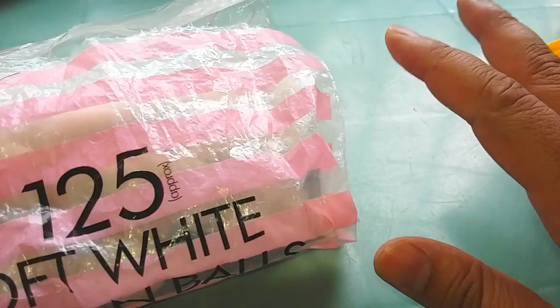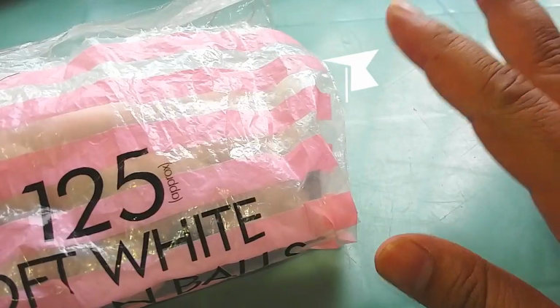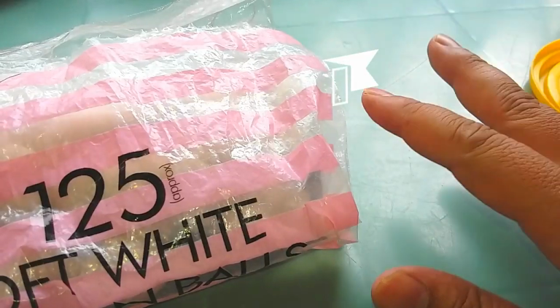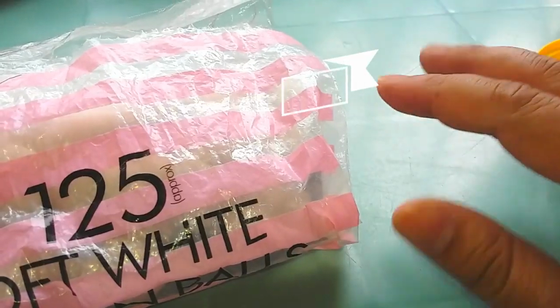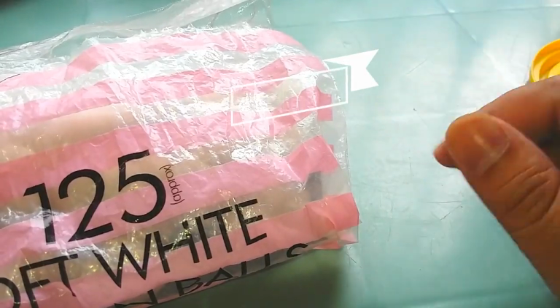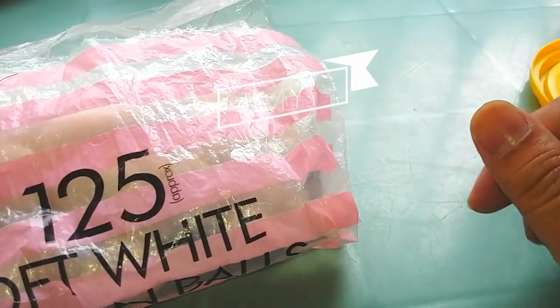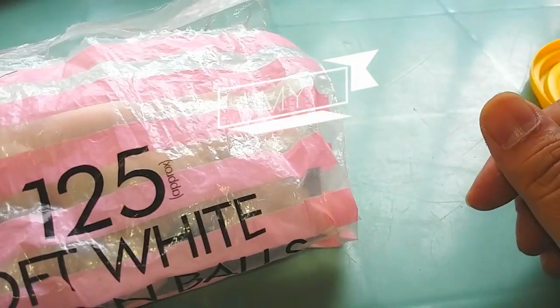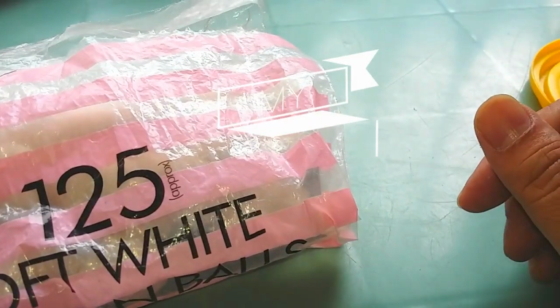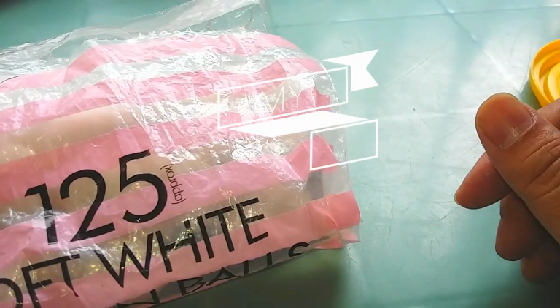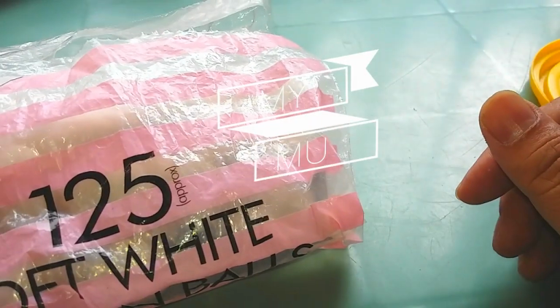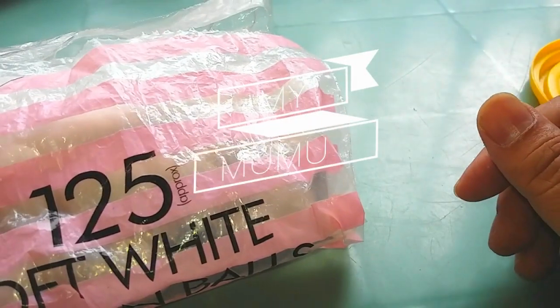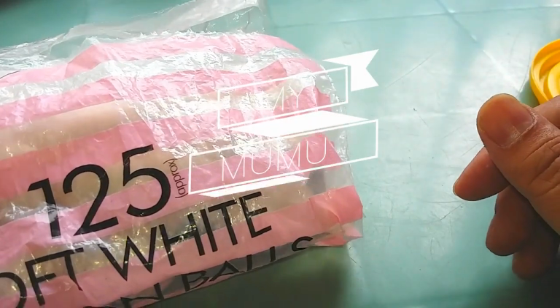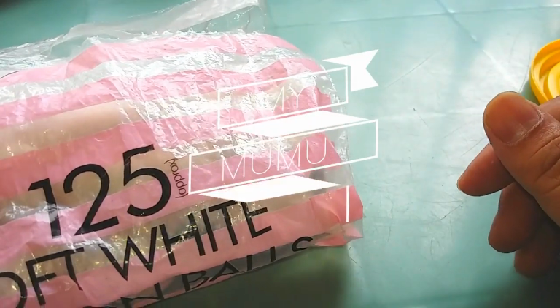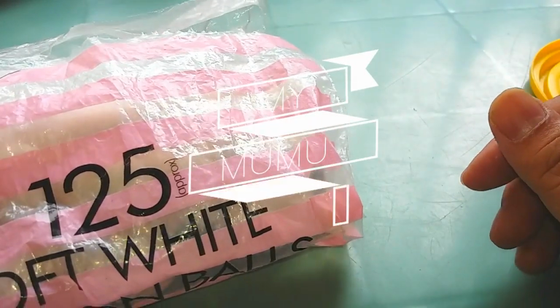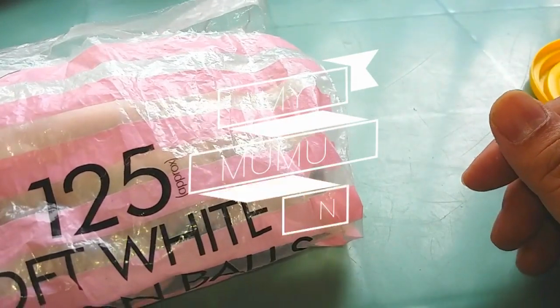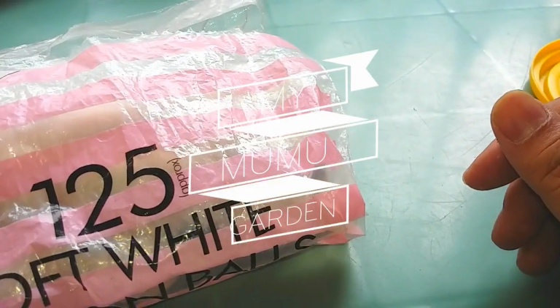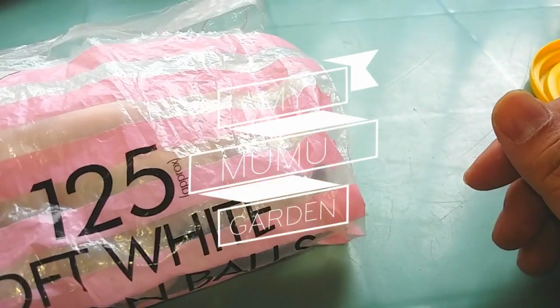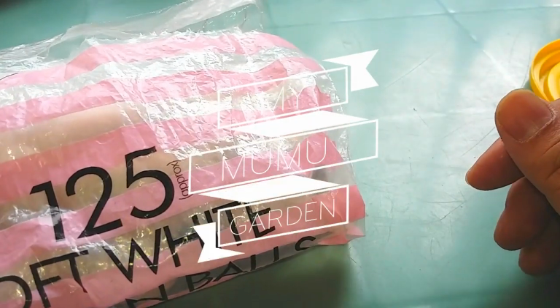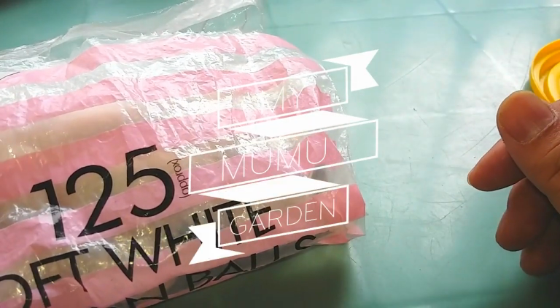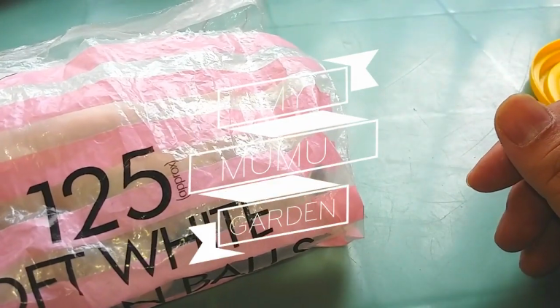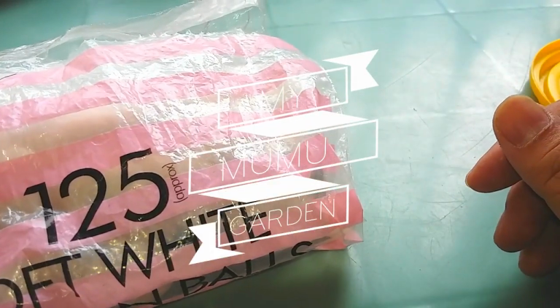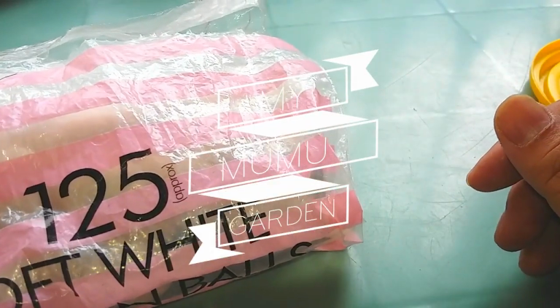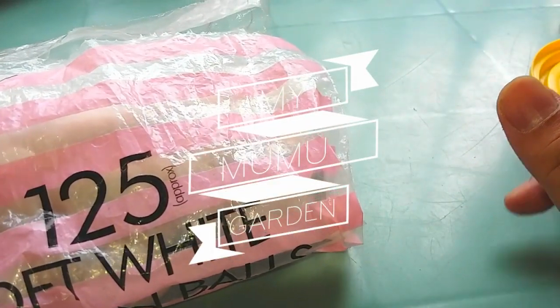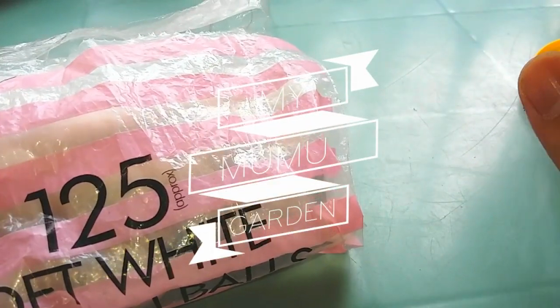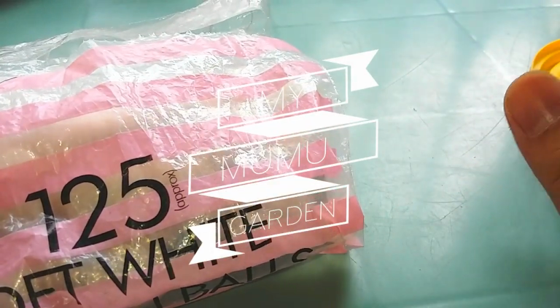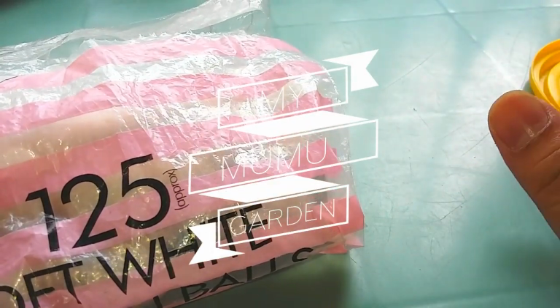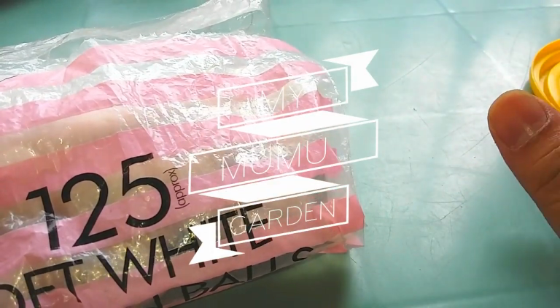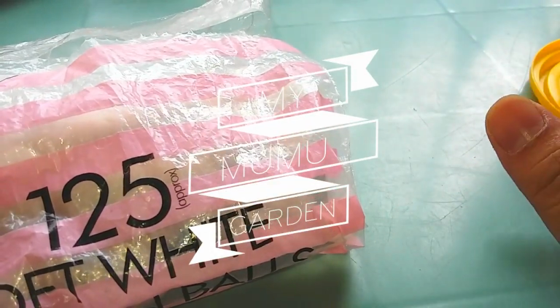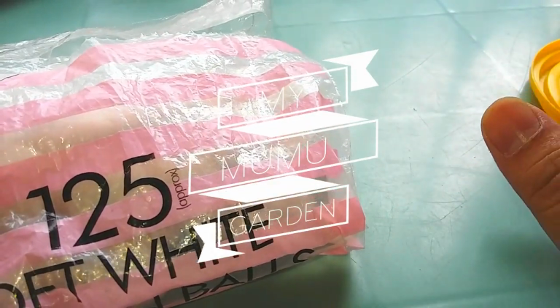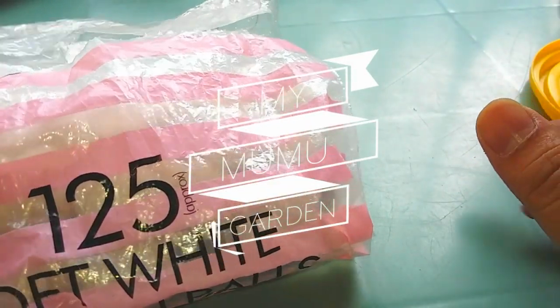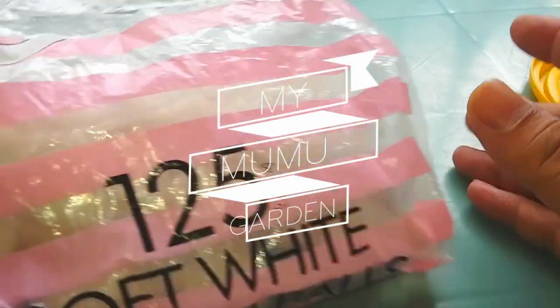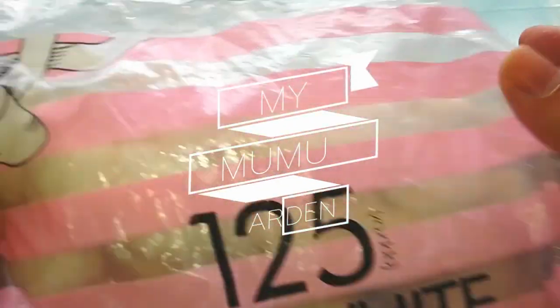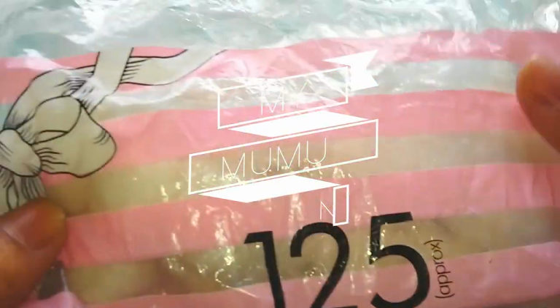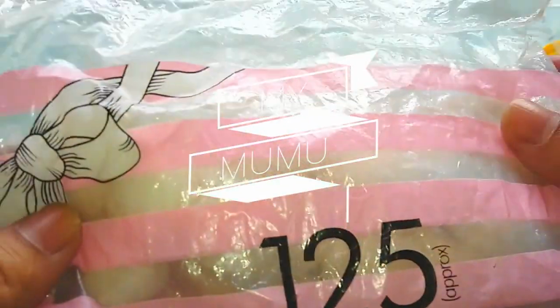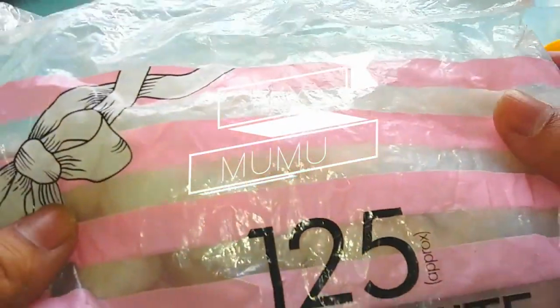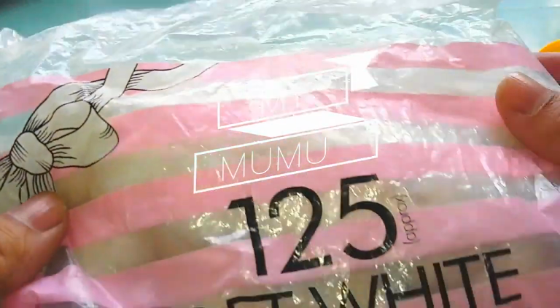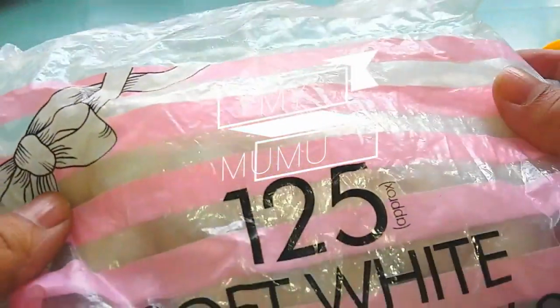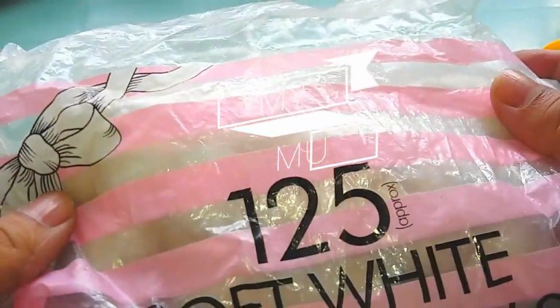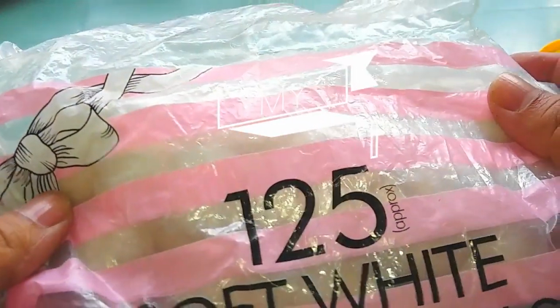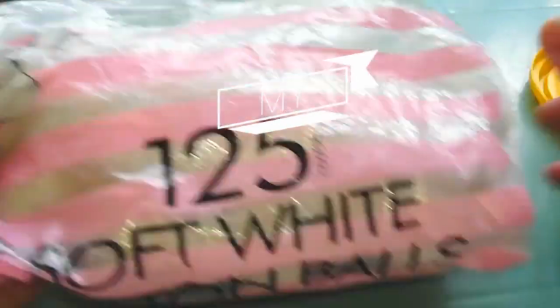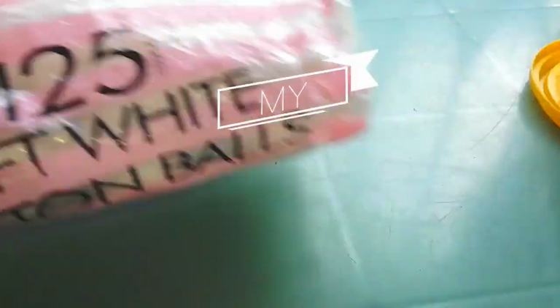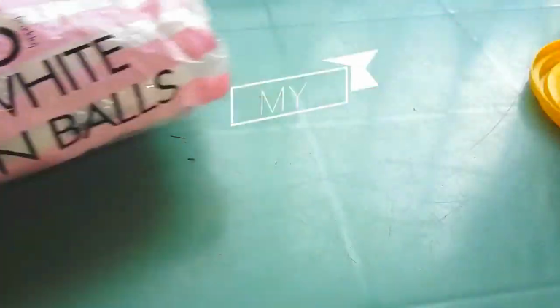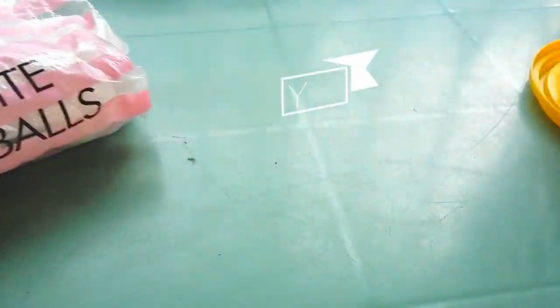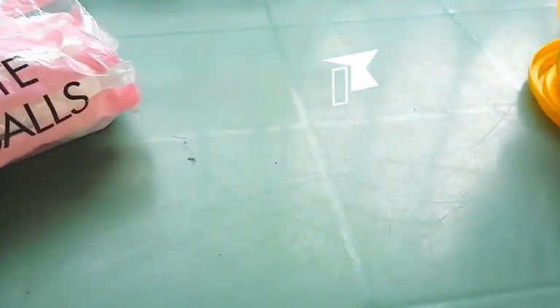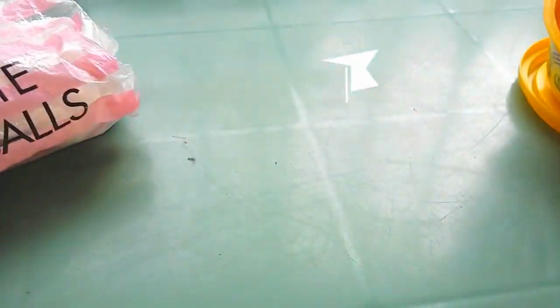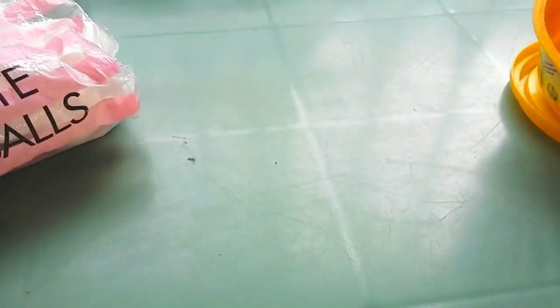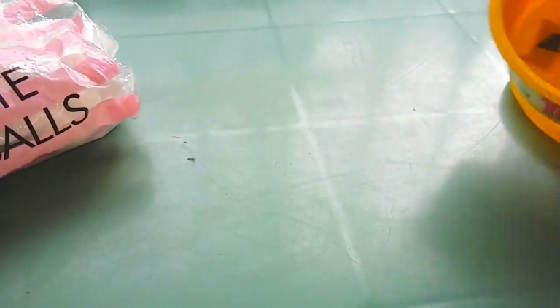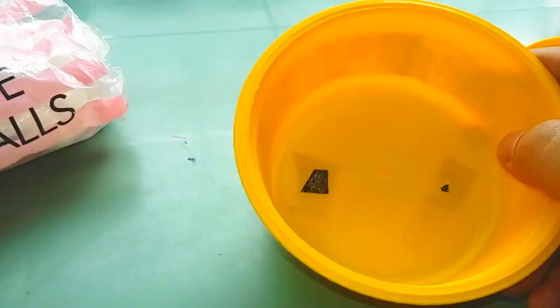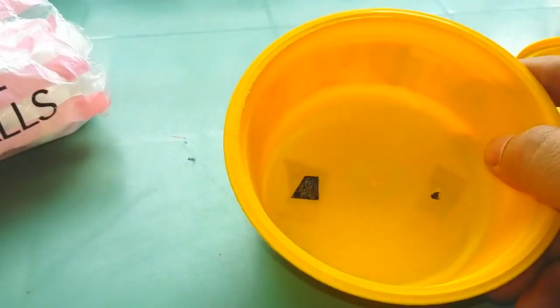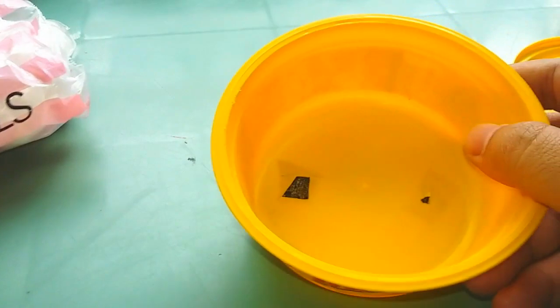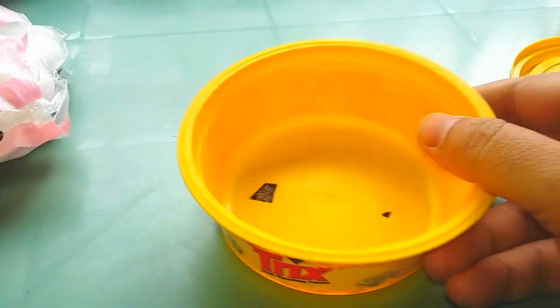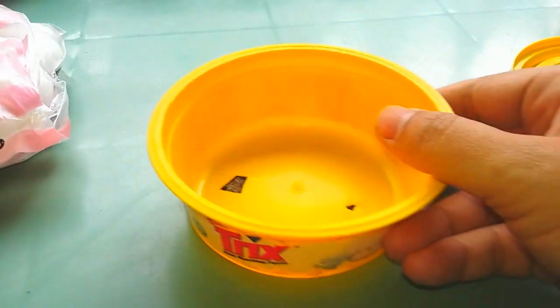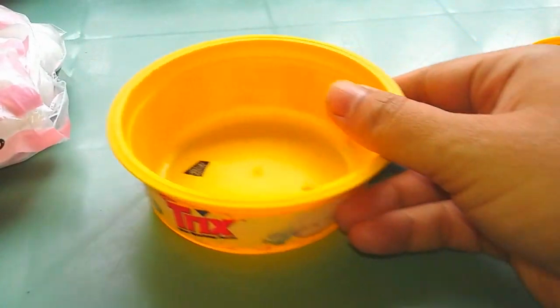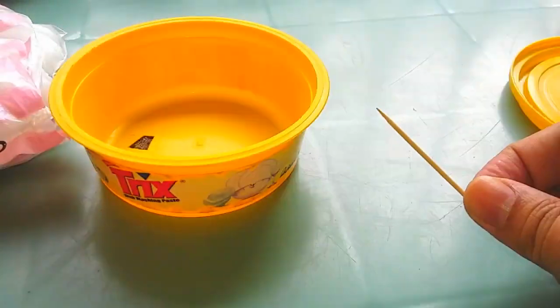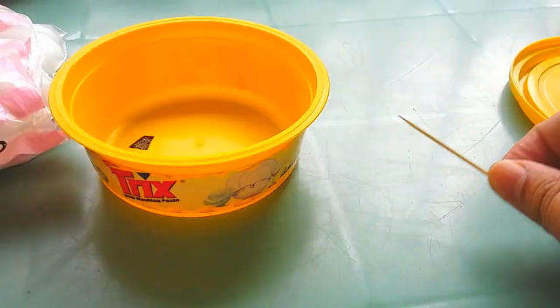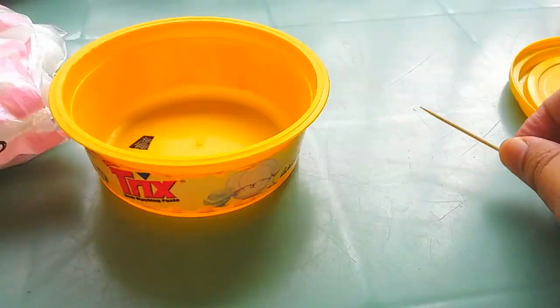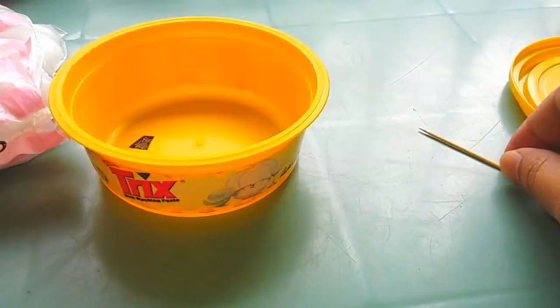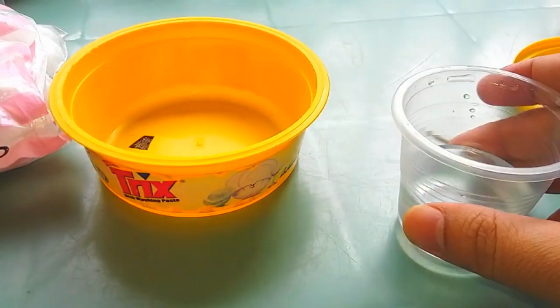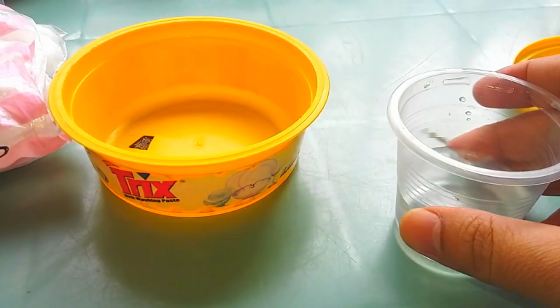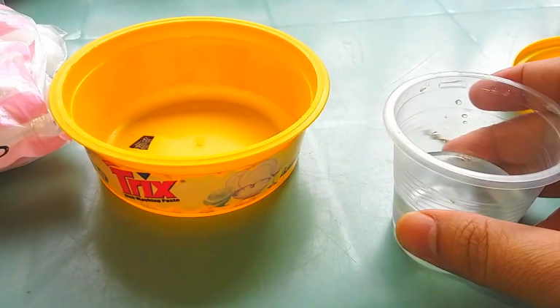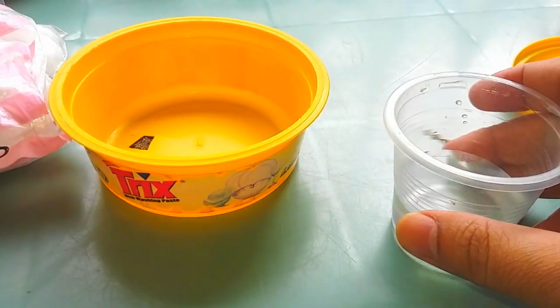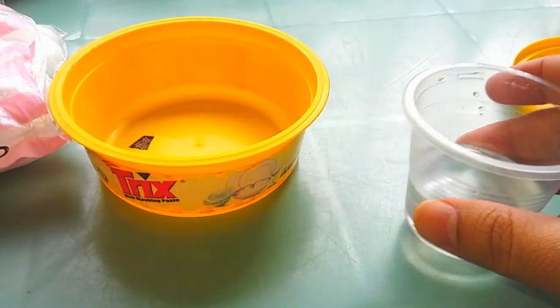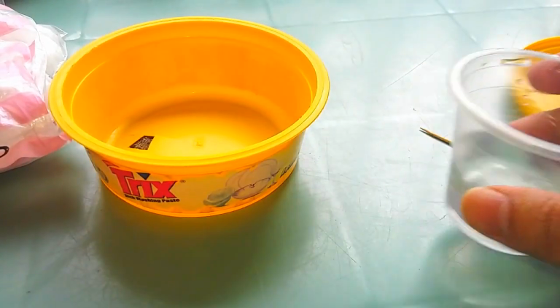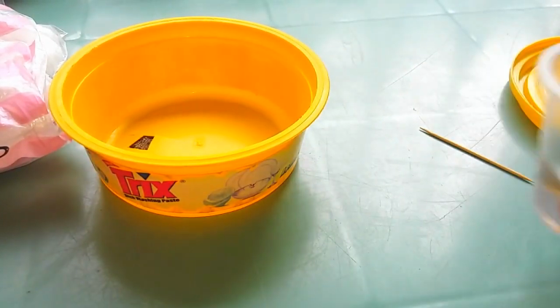Hello everyone, welcome to Mokadapur. You'll need a container, a toothpick, and a little bit of water.